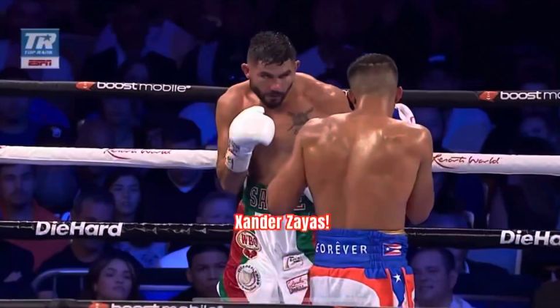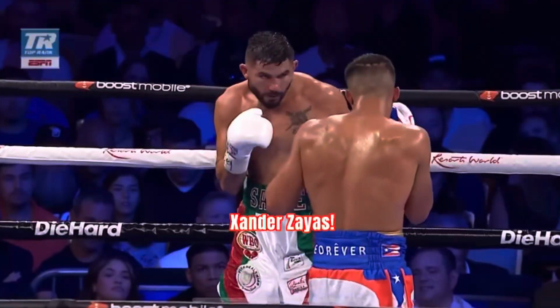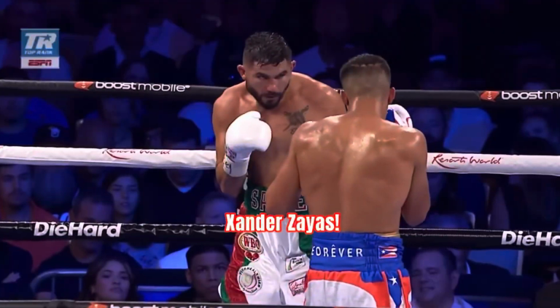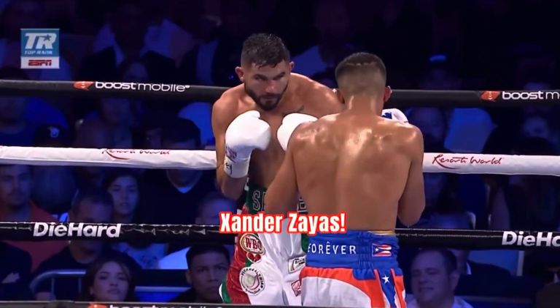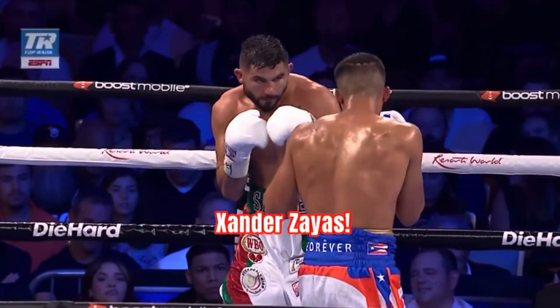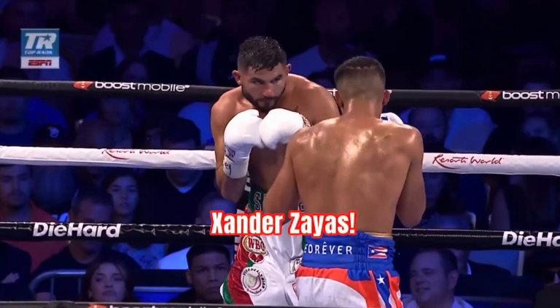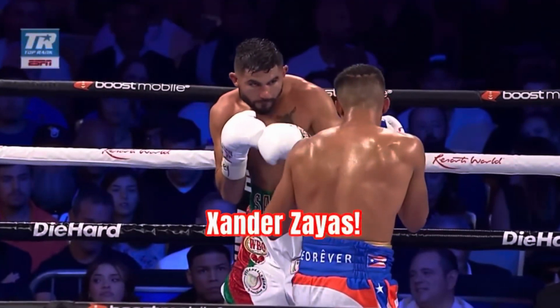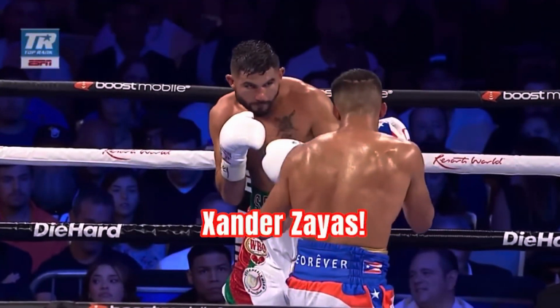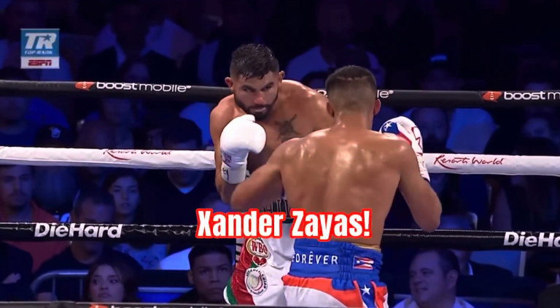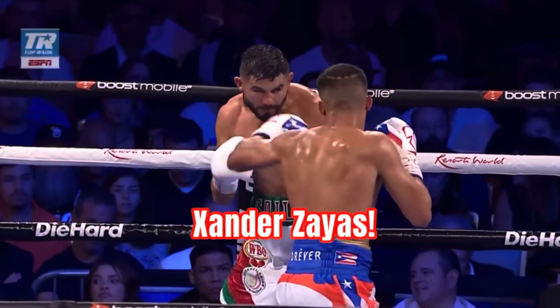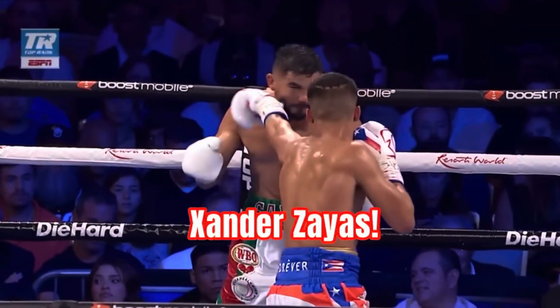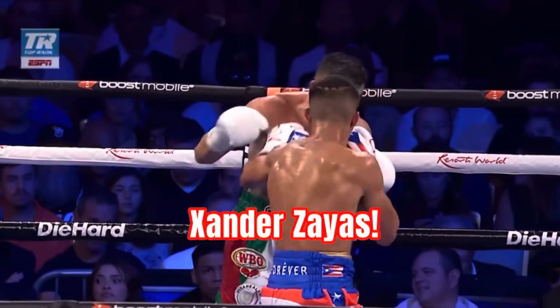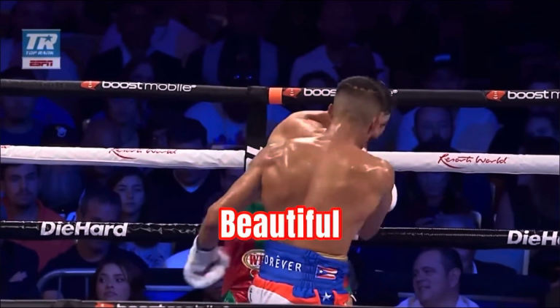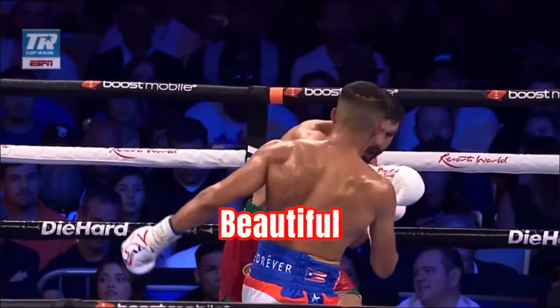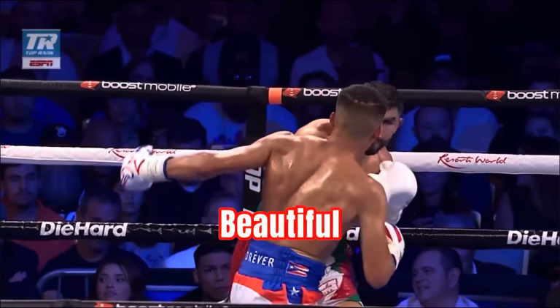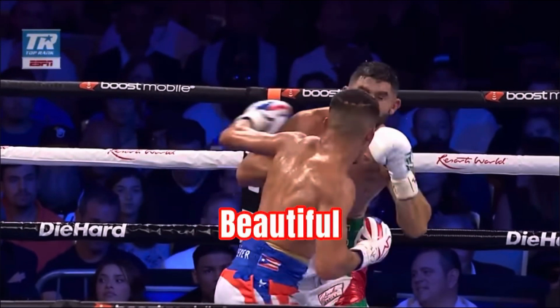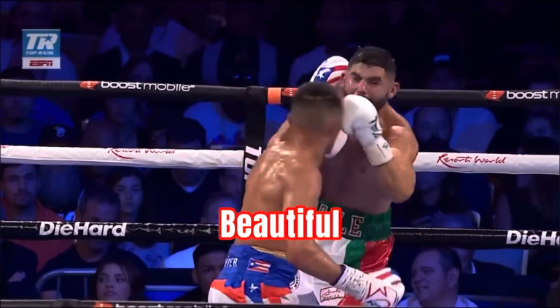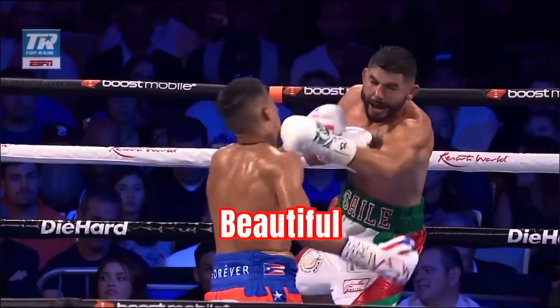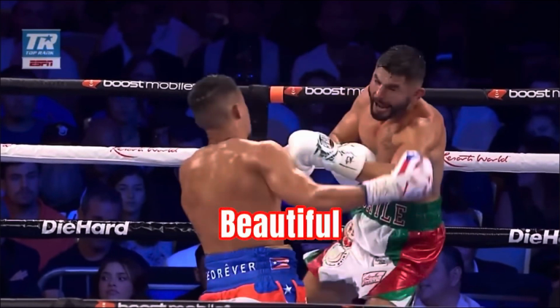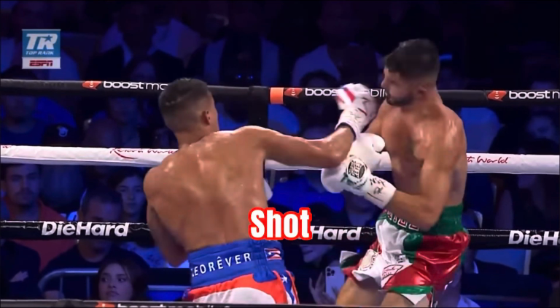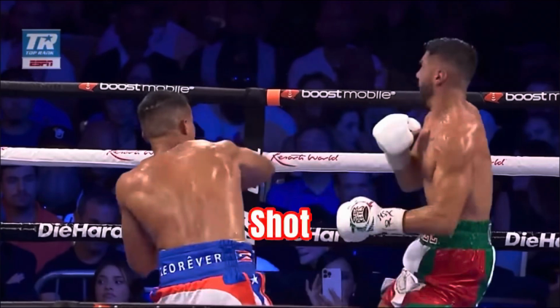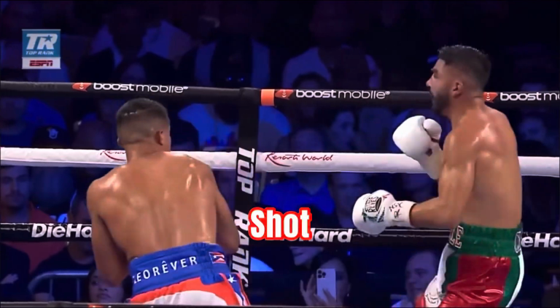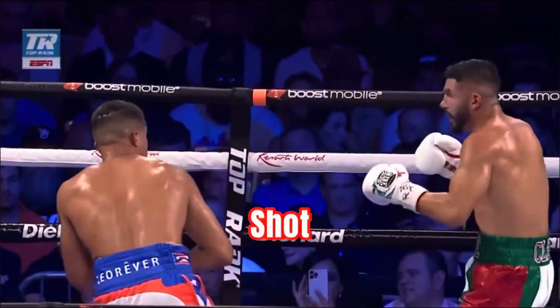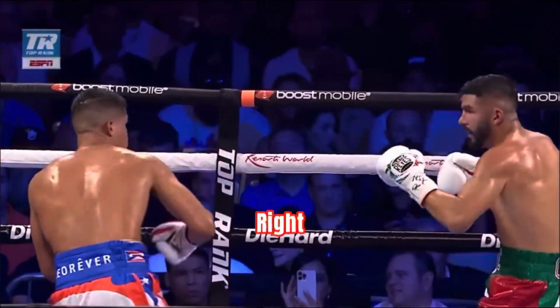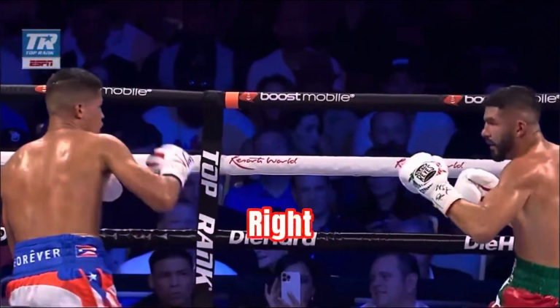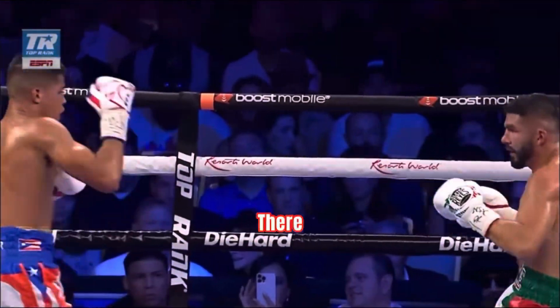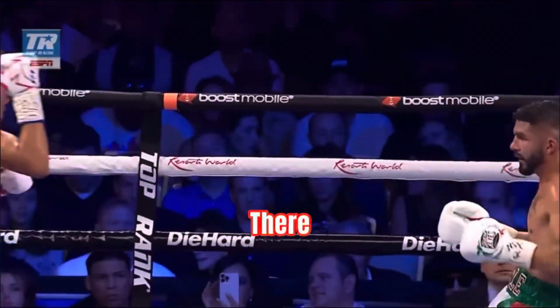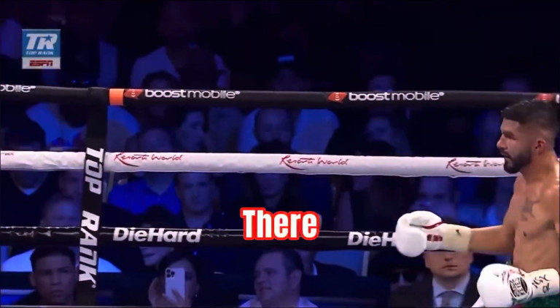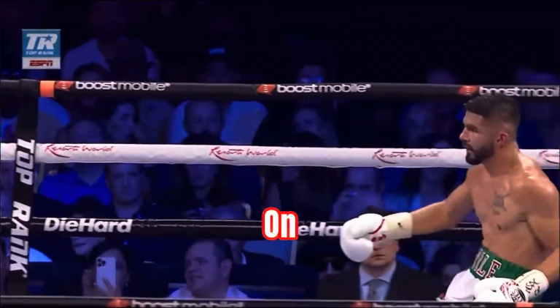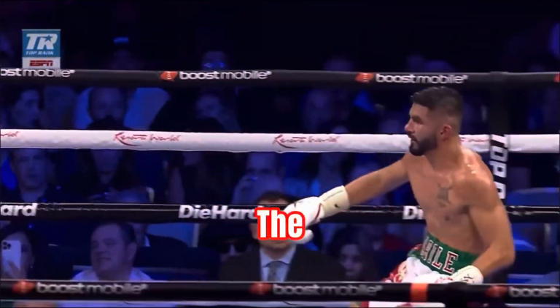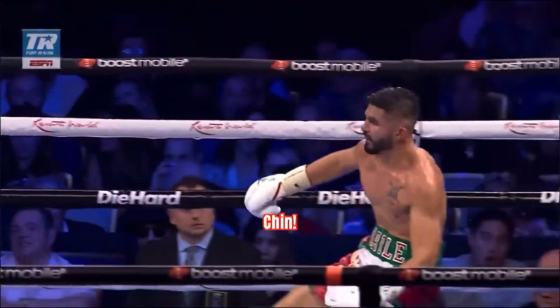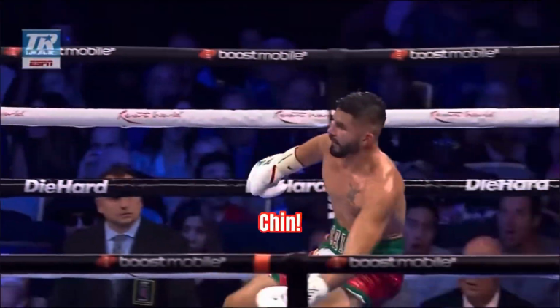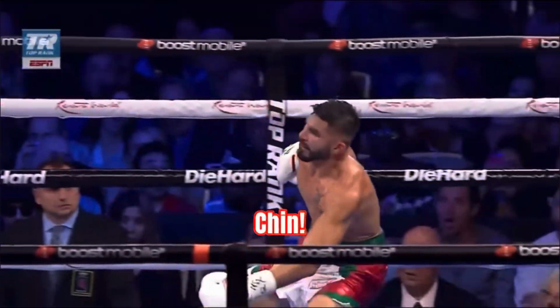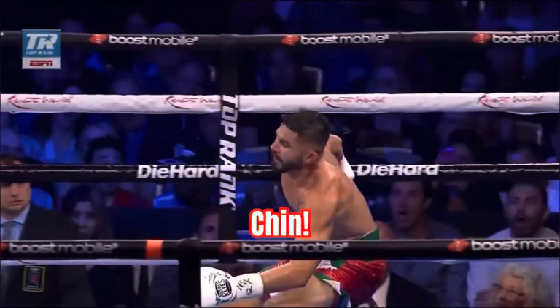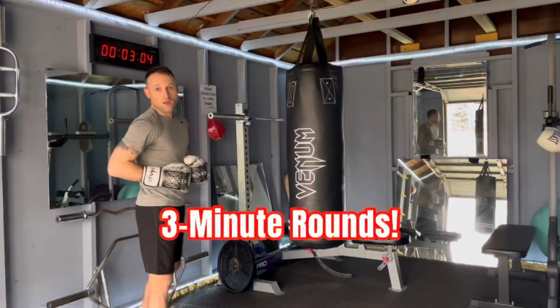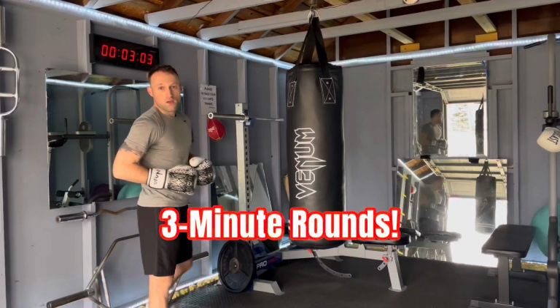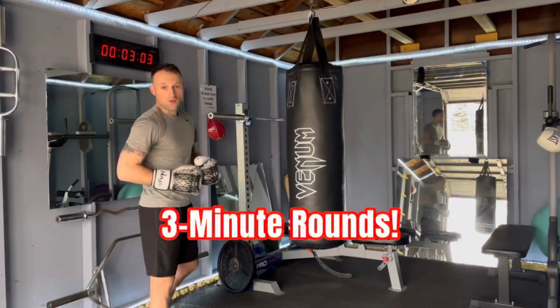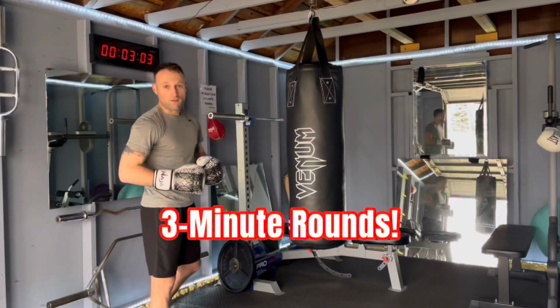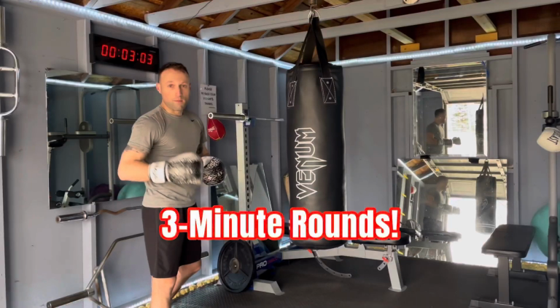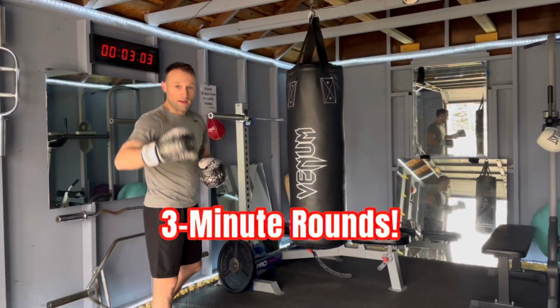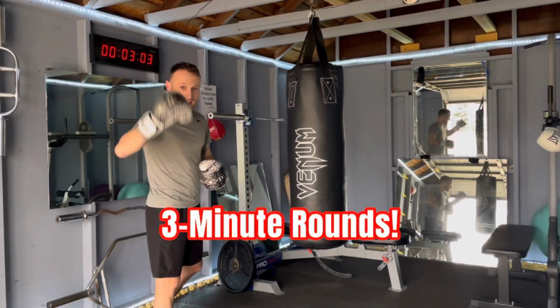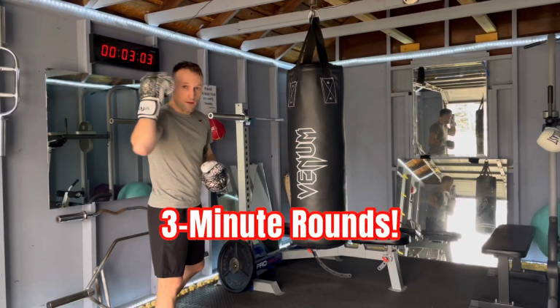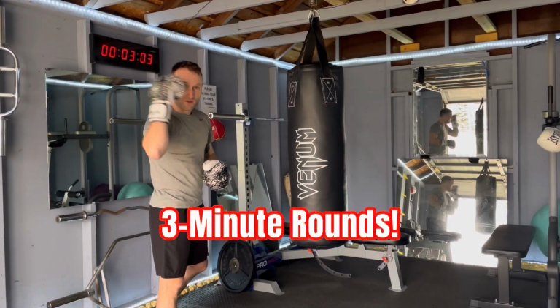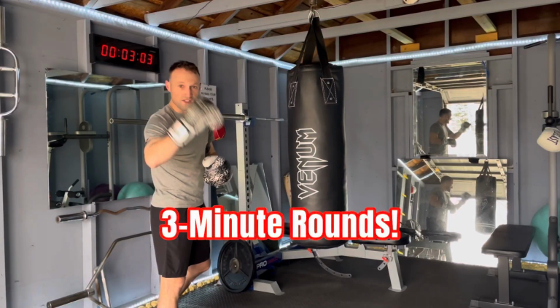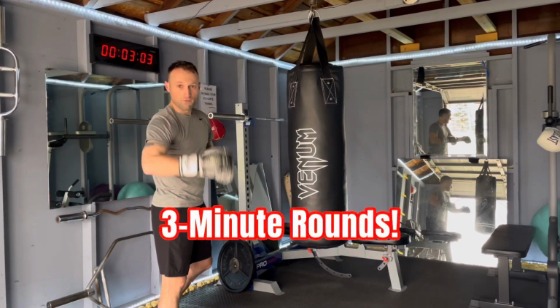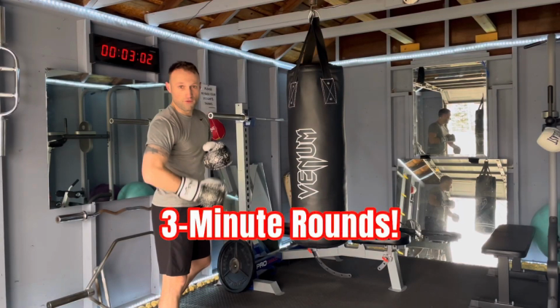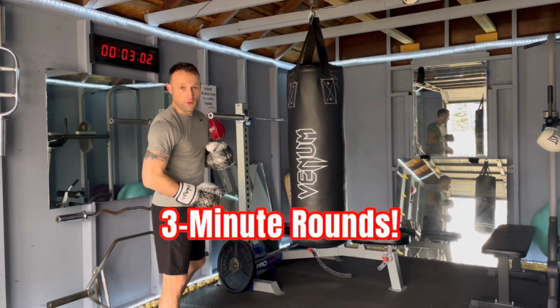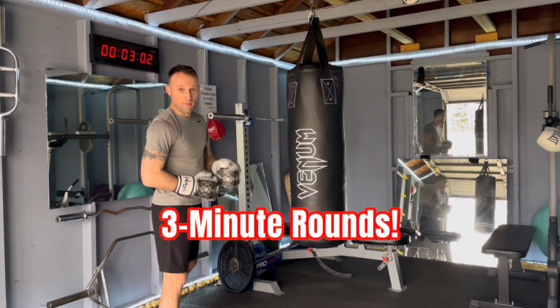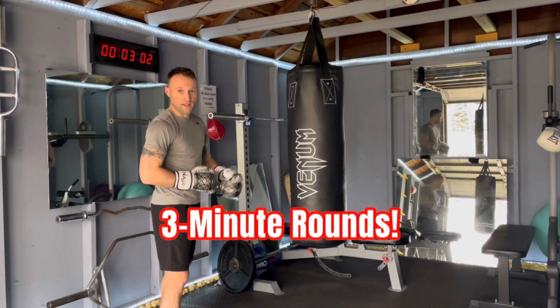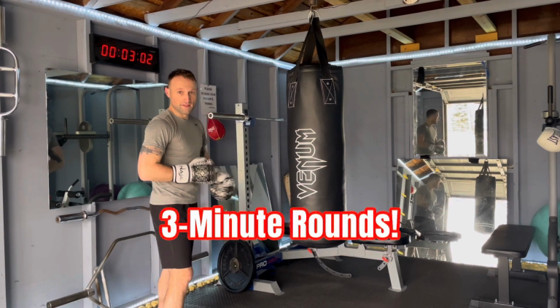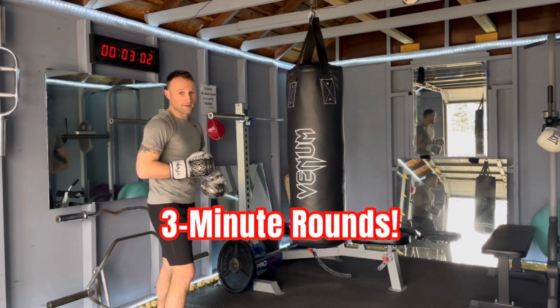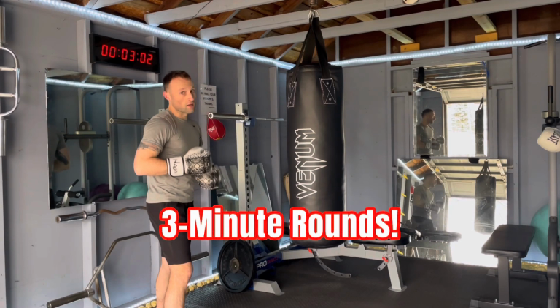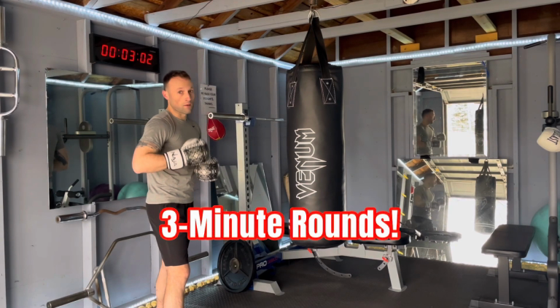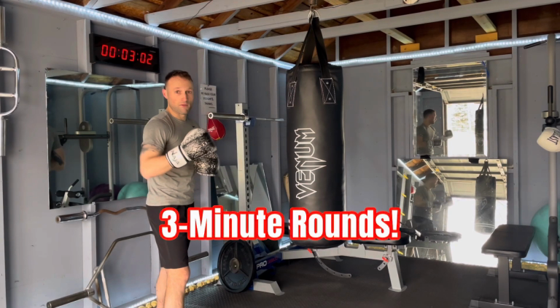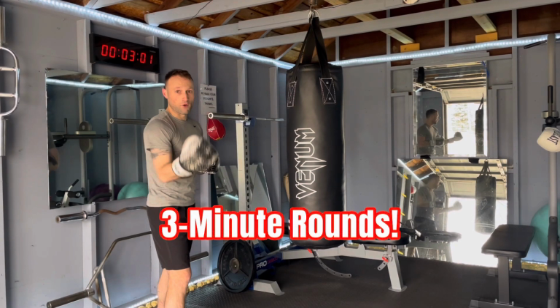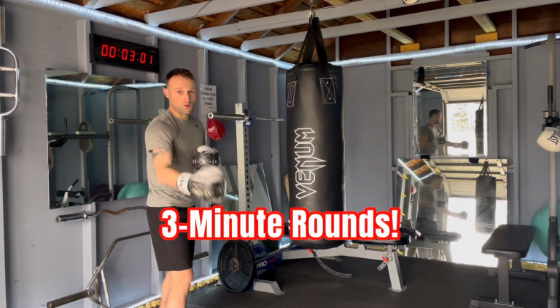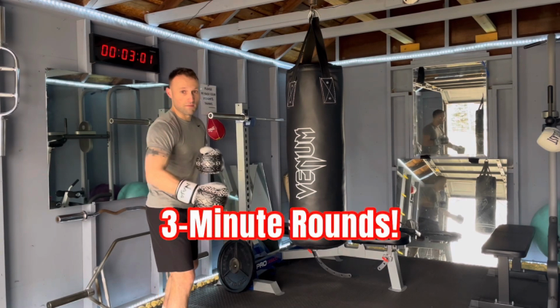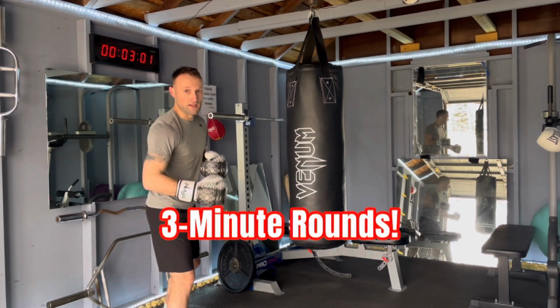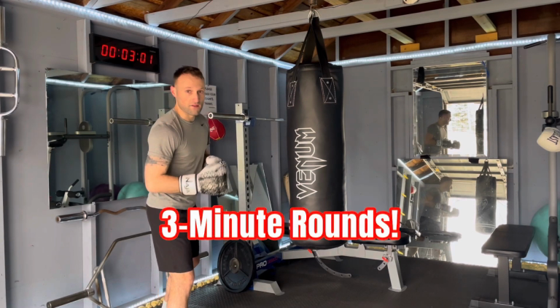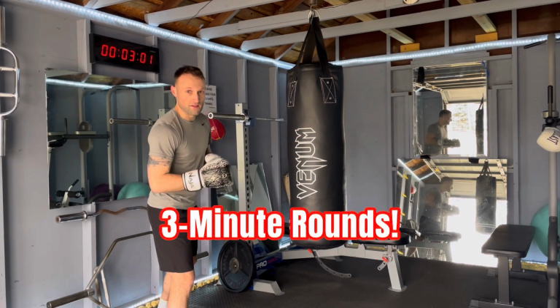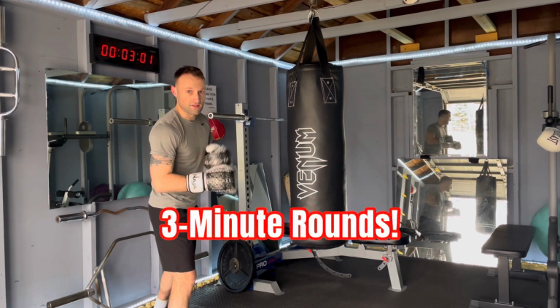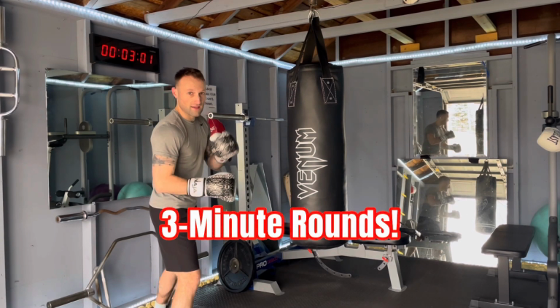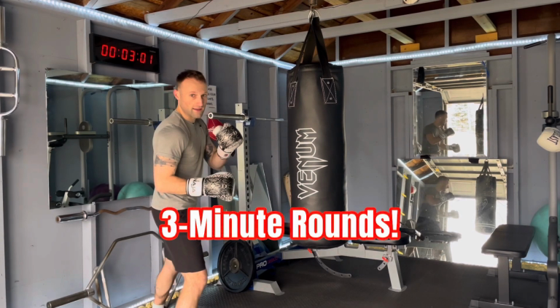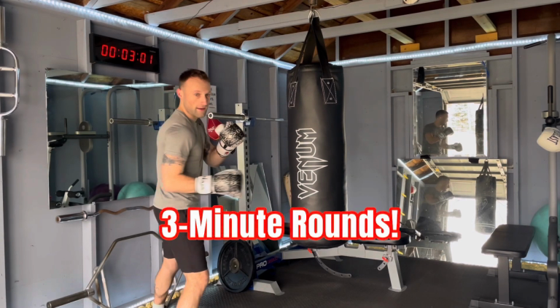Beautiful shot right there on the chin. So I've got my timer set for three minutes, and I'm going to throw as many of these as I can.